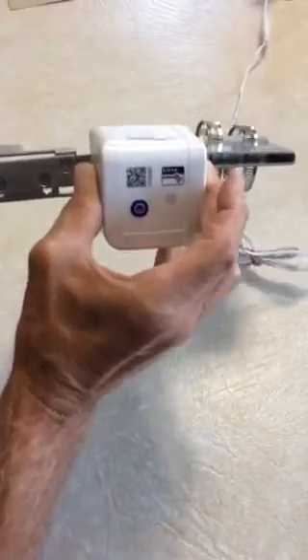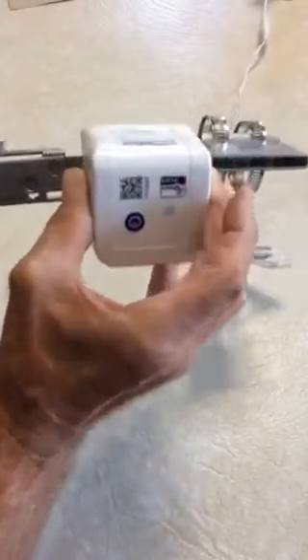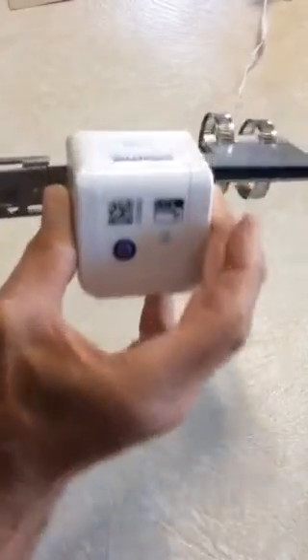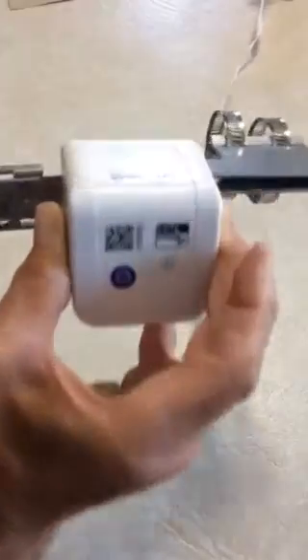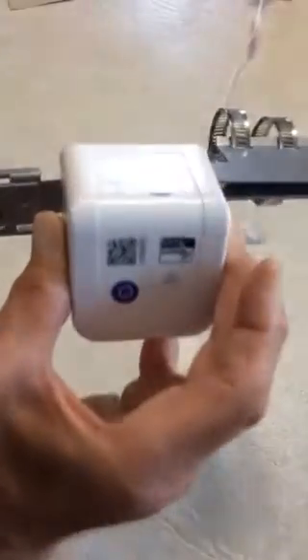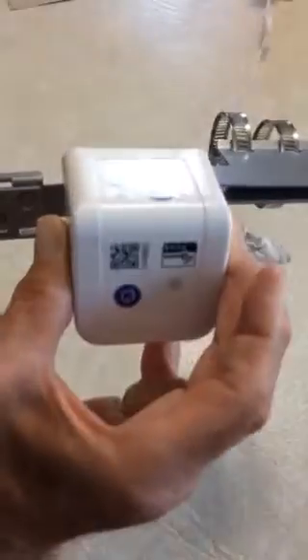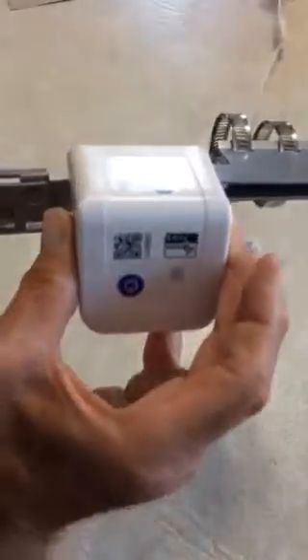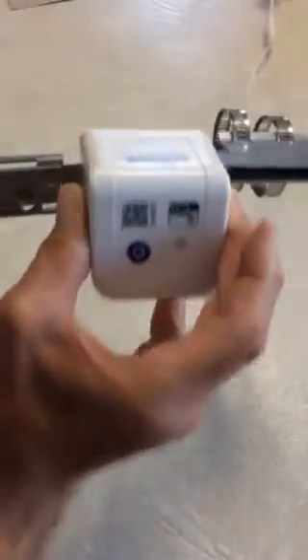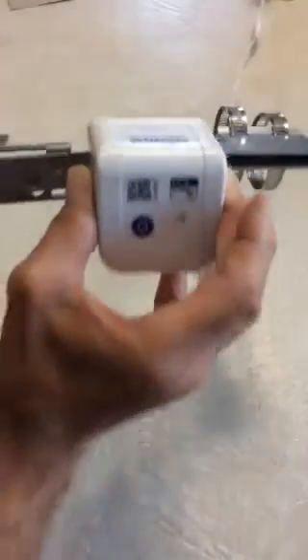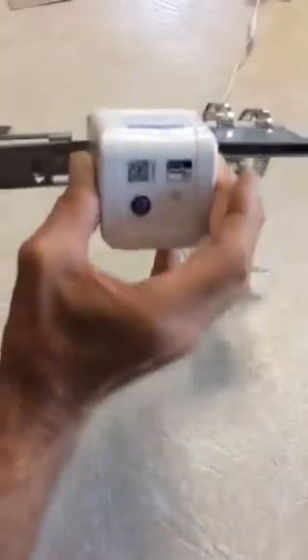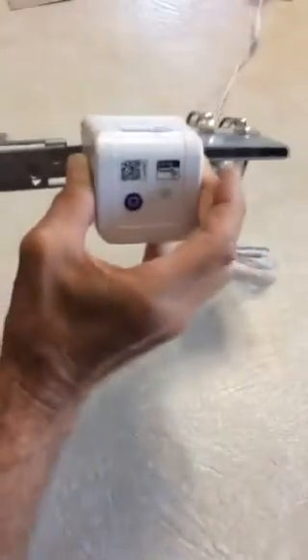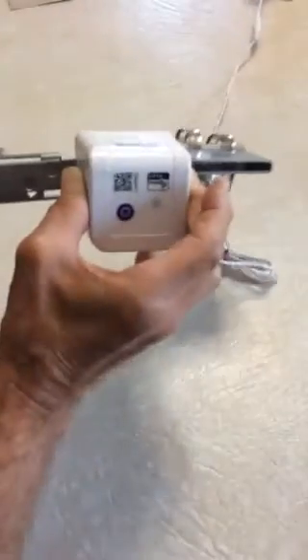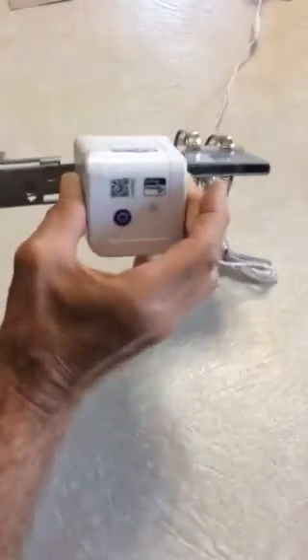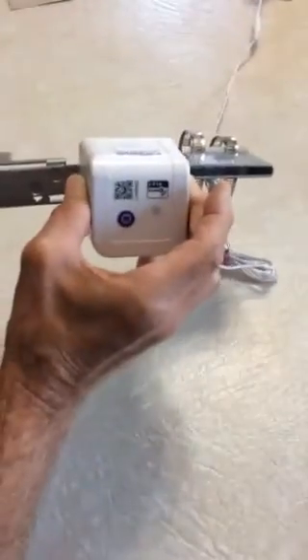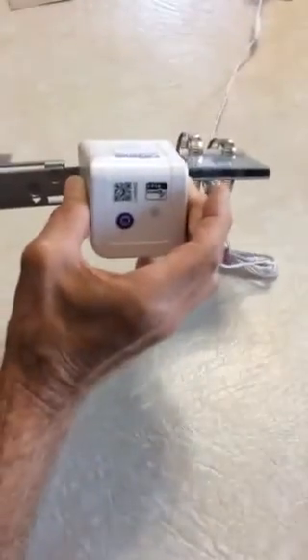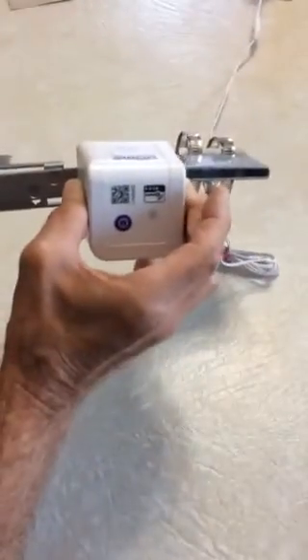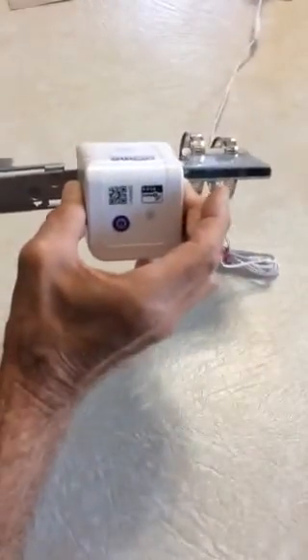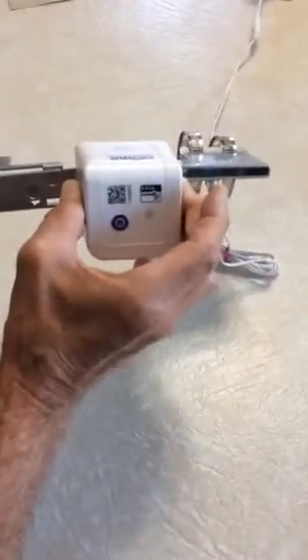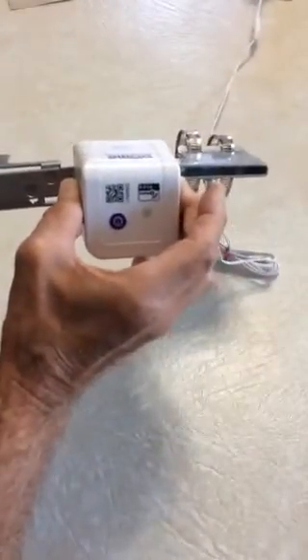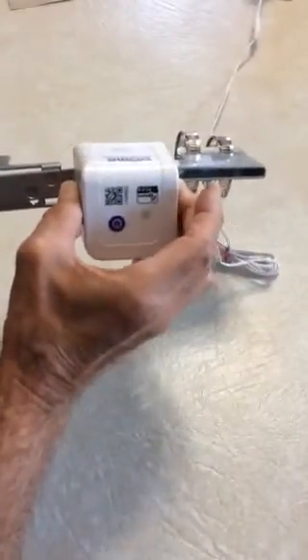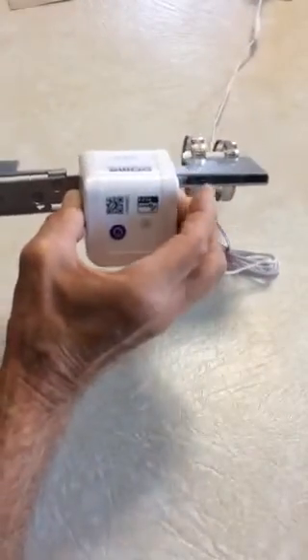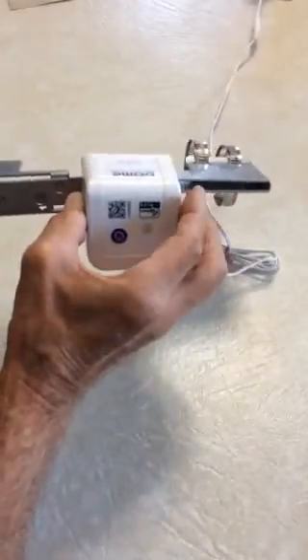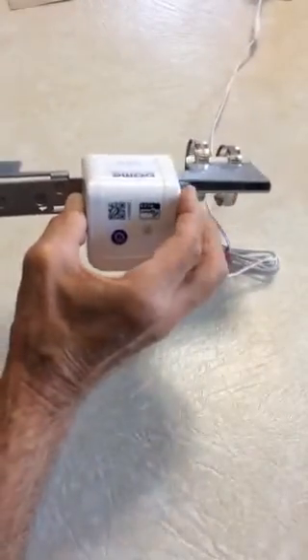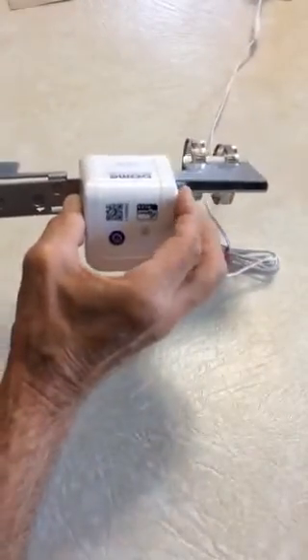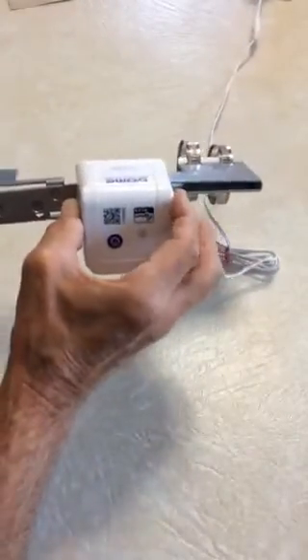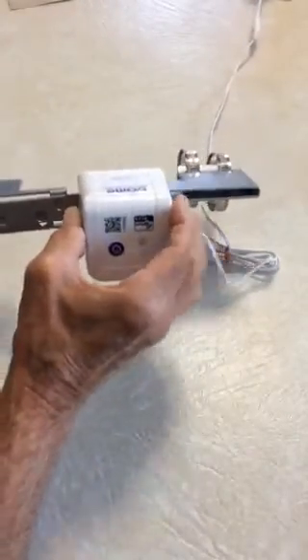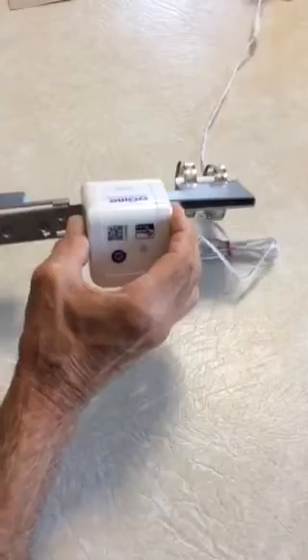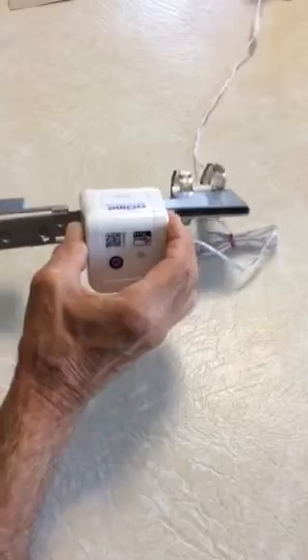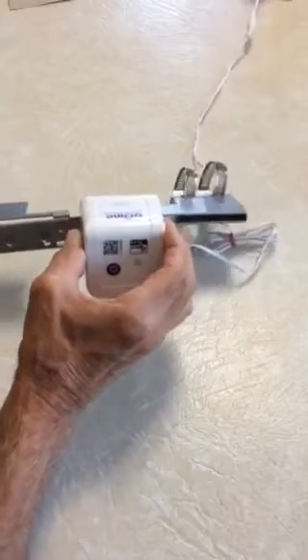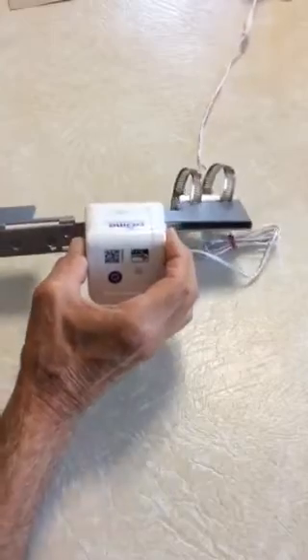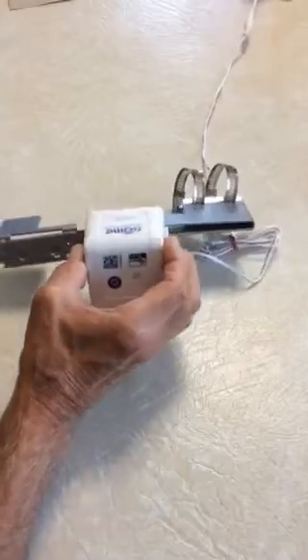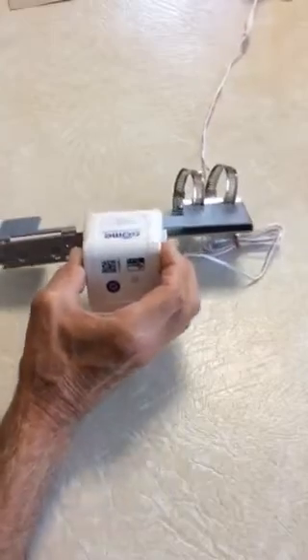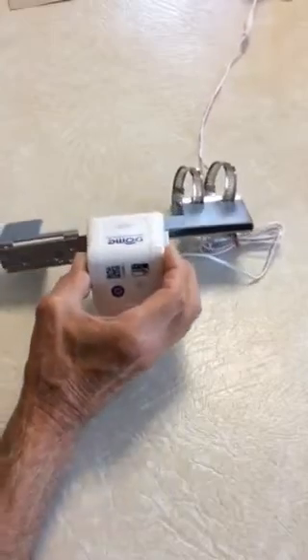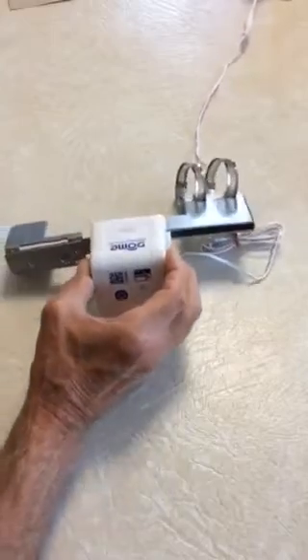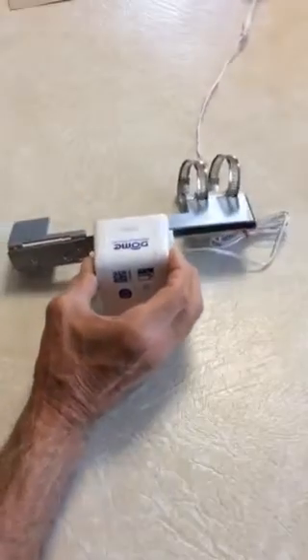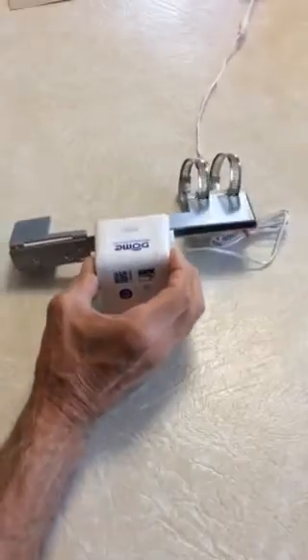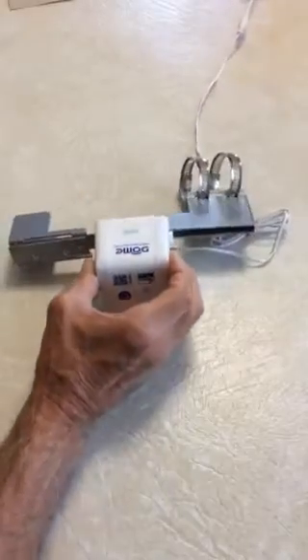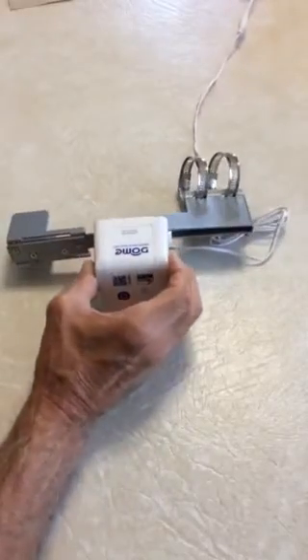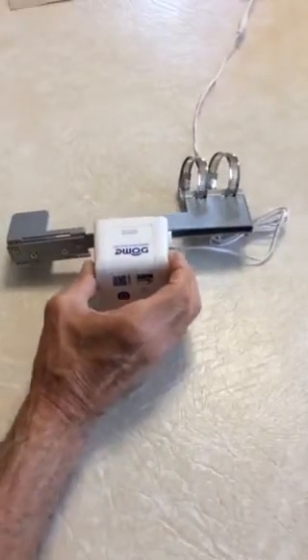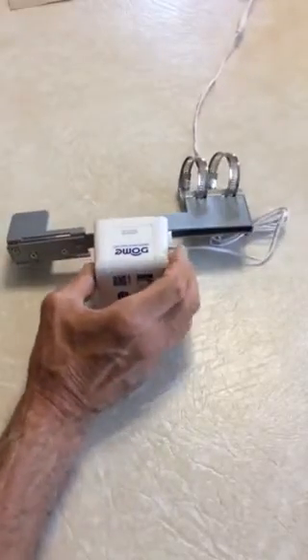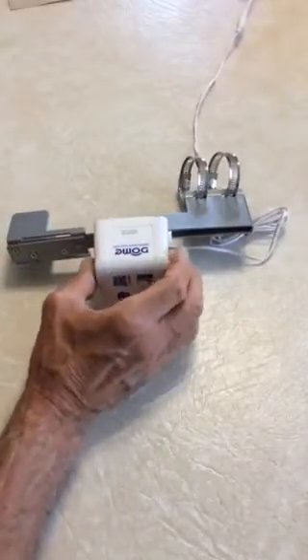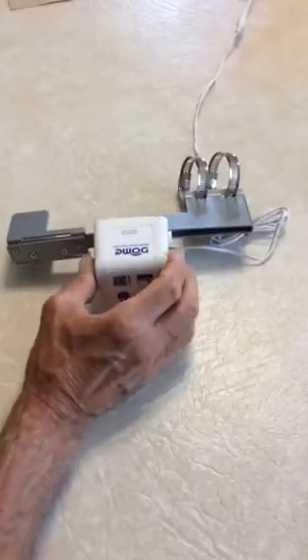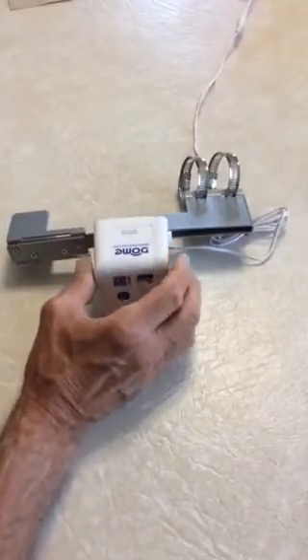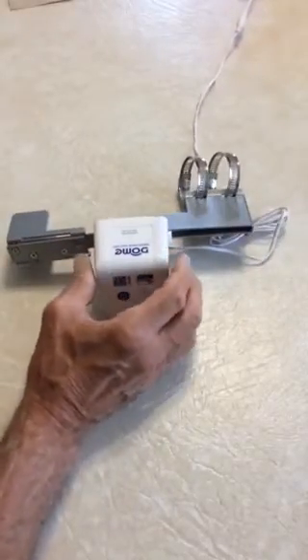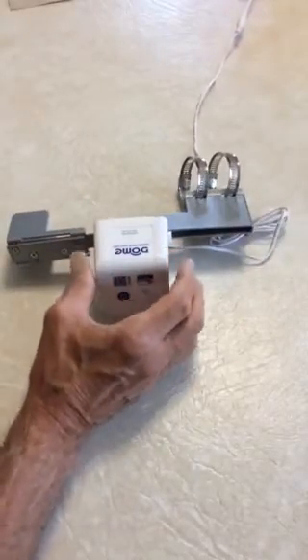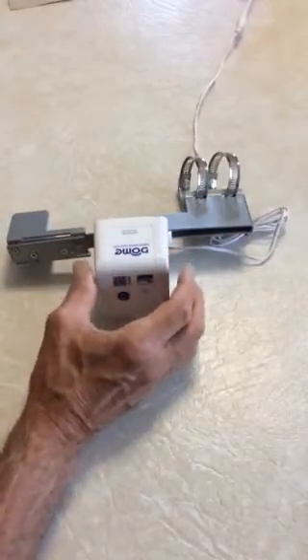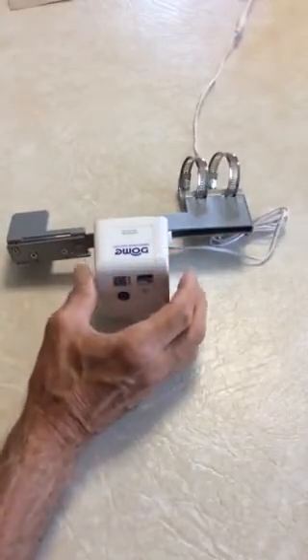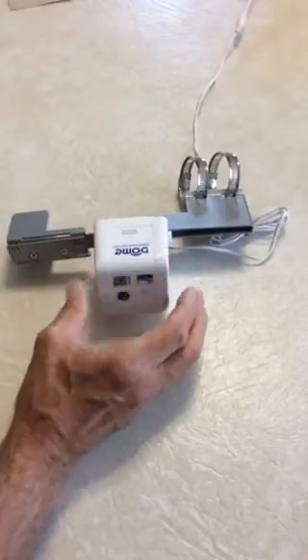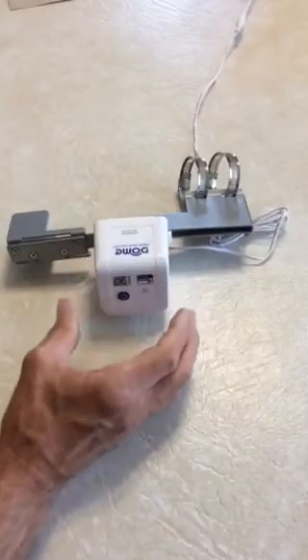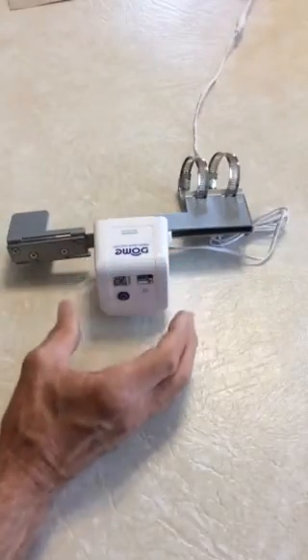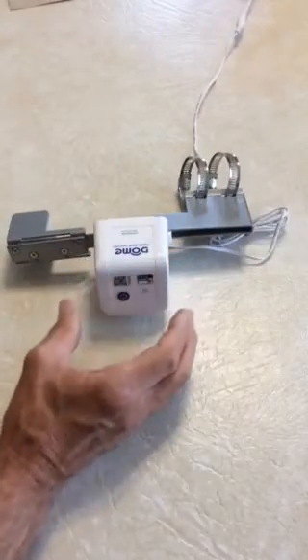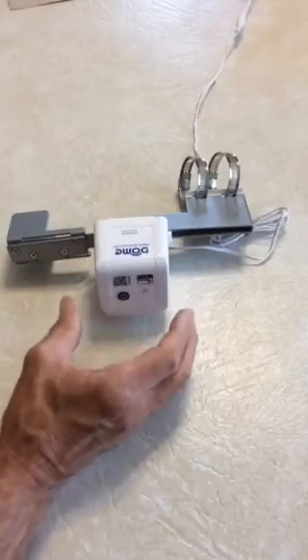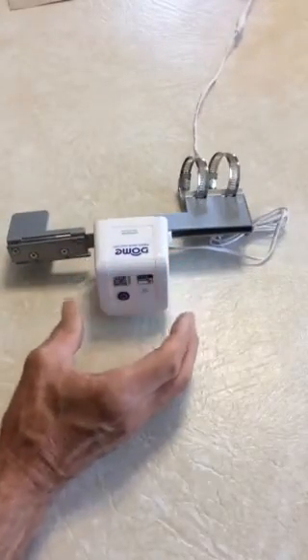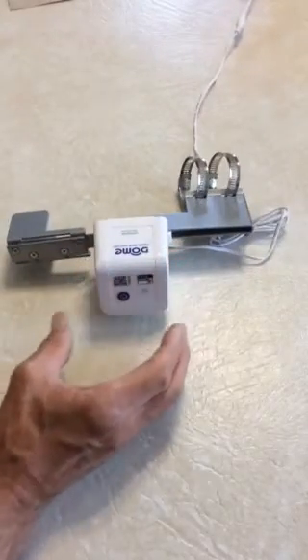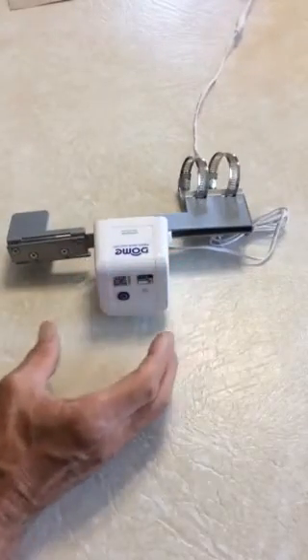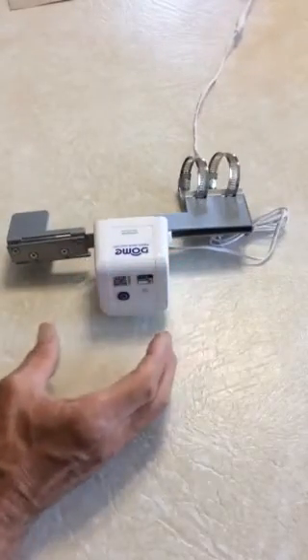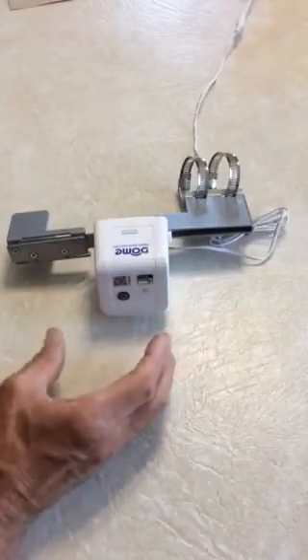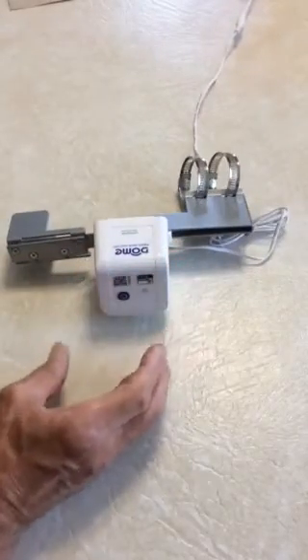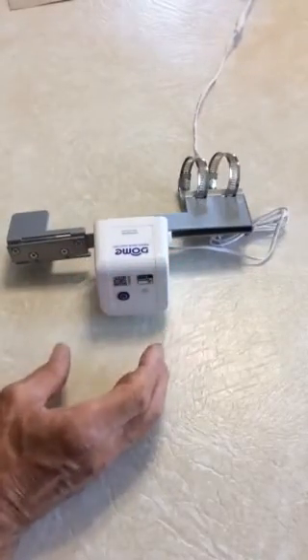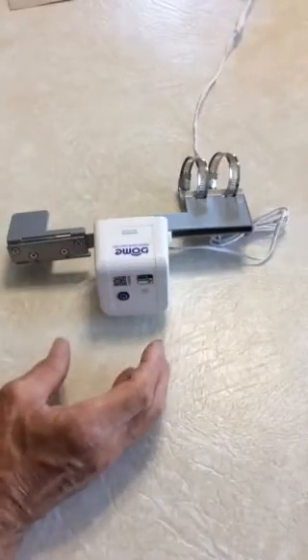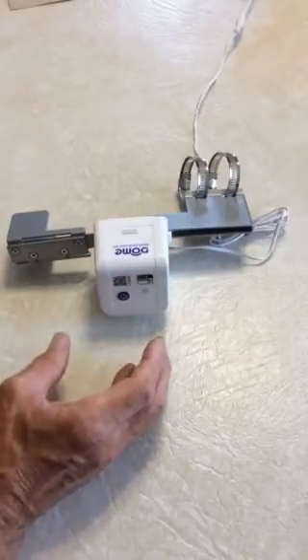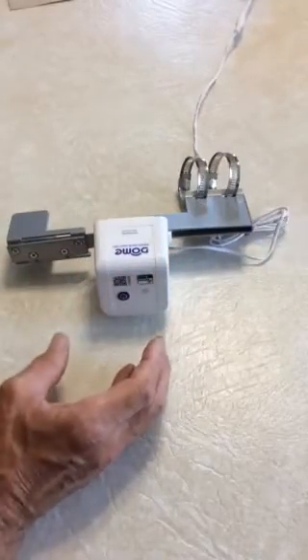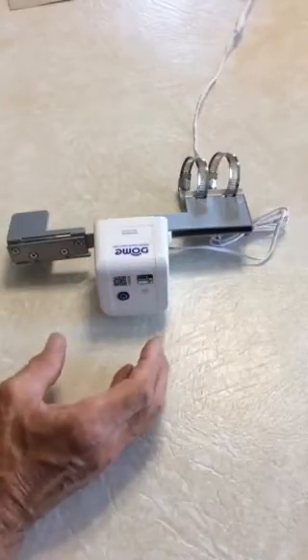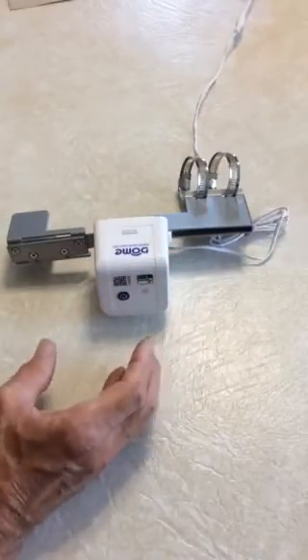And there the motor stops. That's all she wrote. It sounds like the internal gears are stripped.